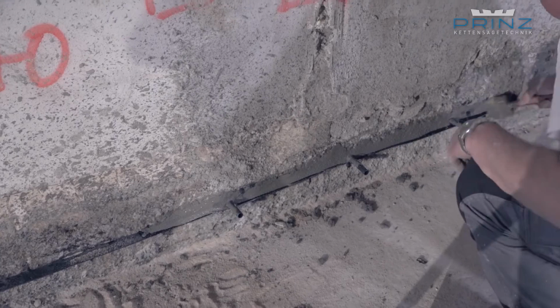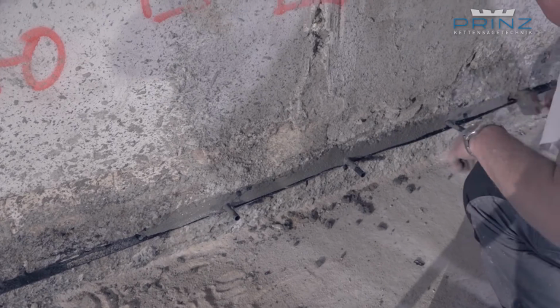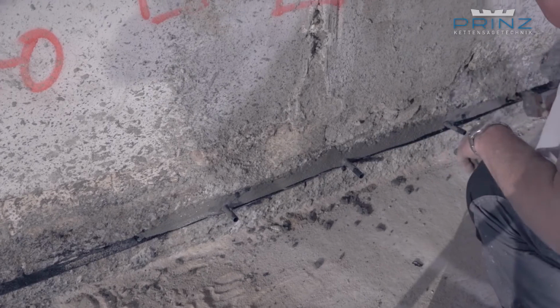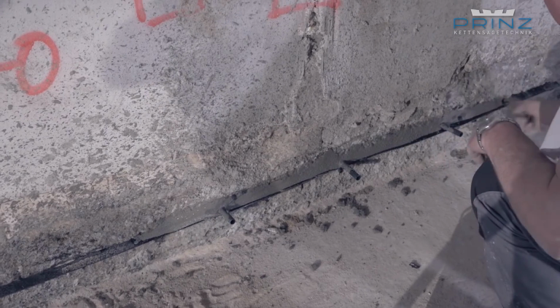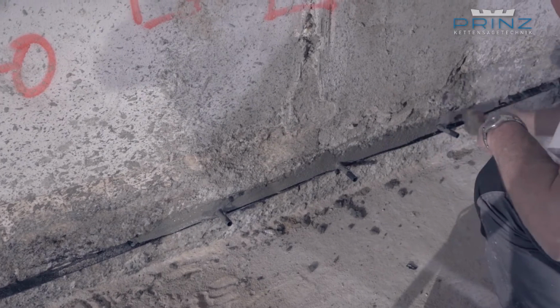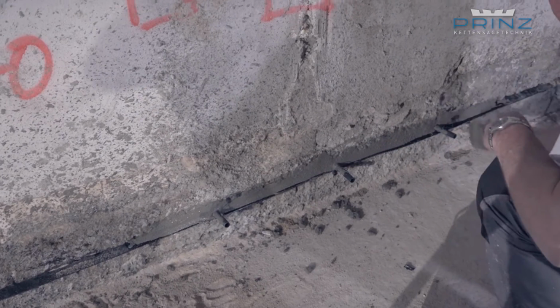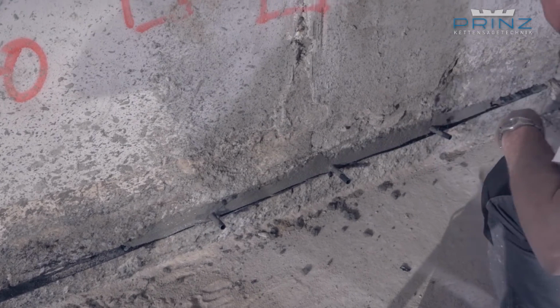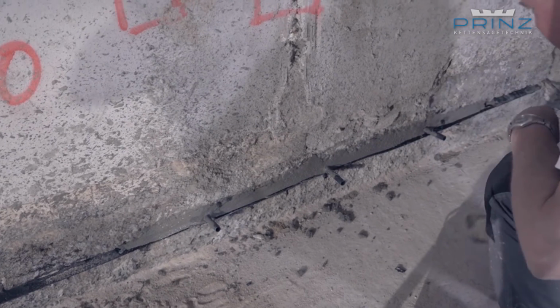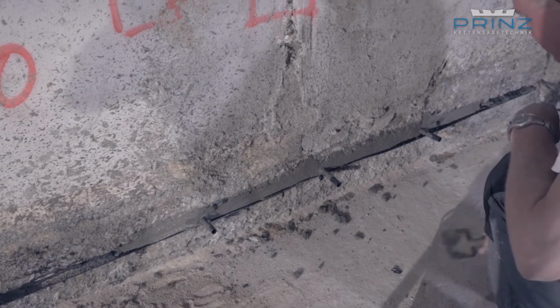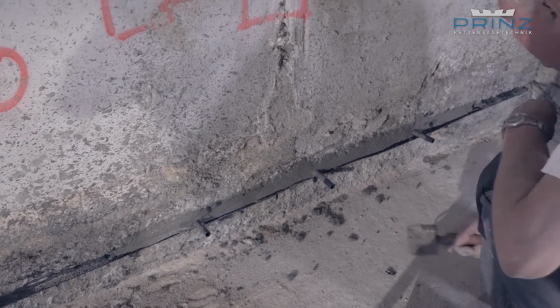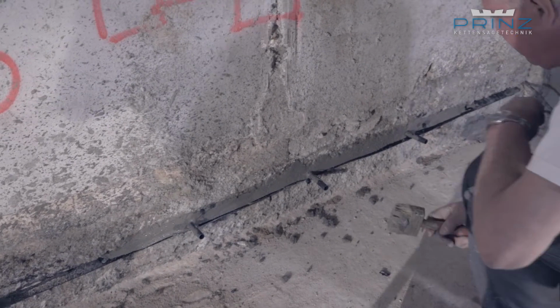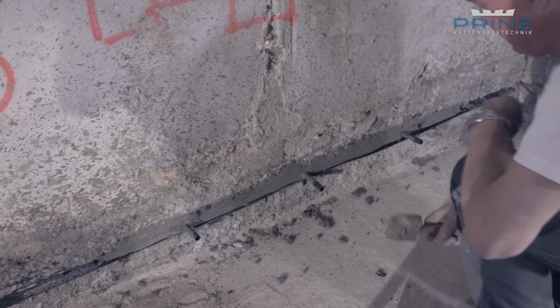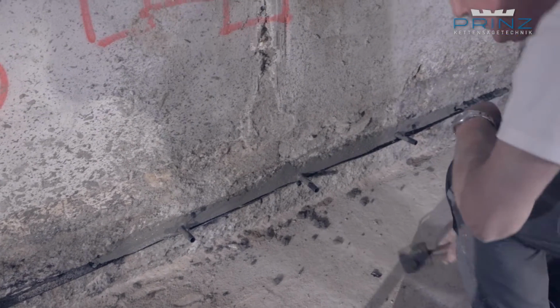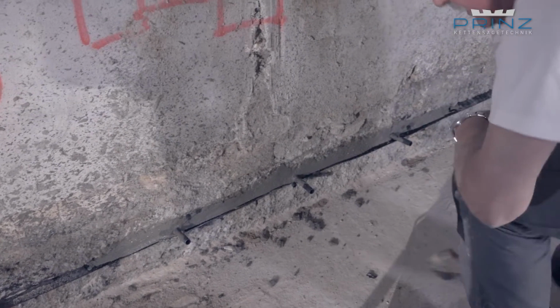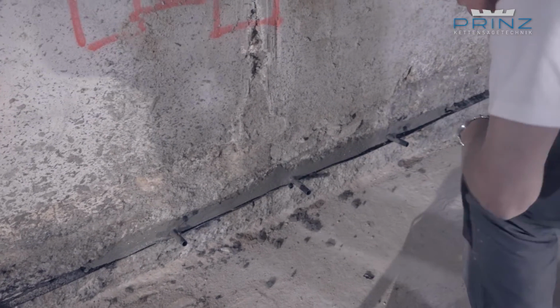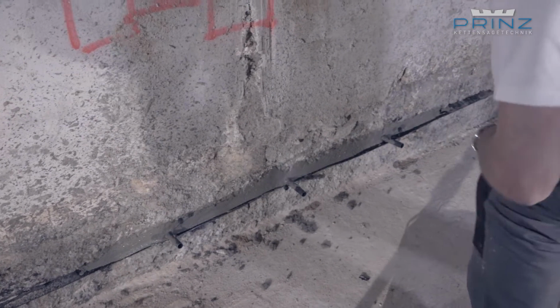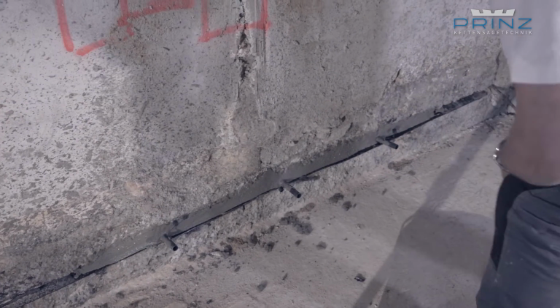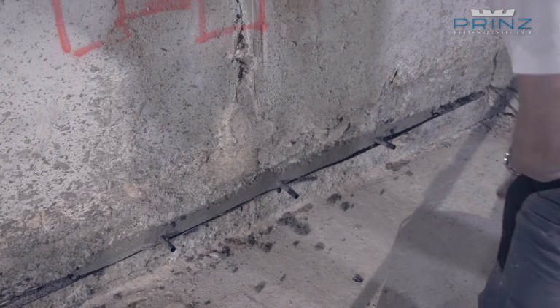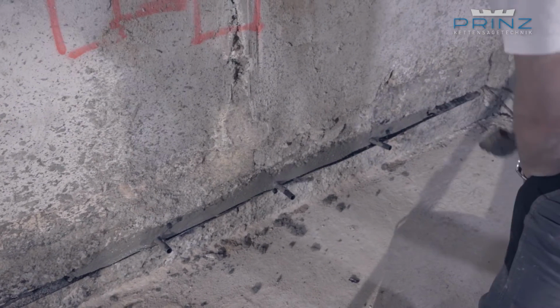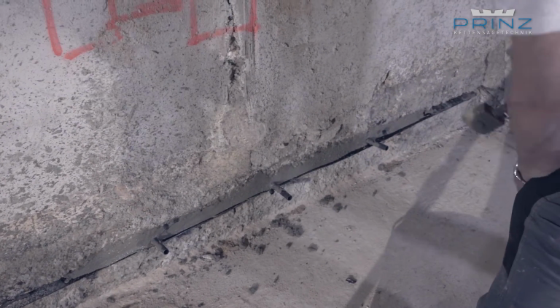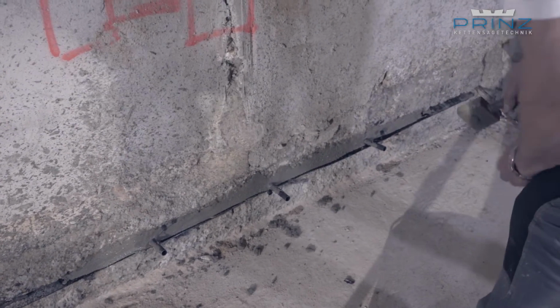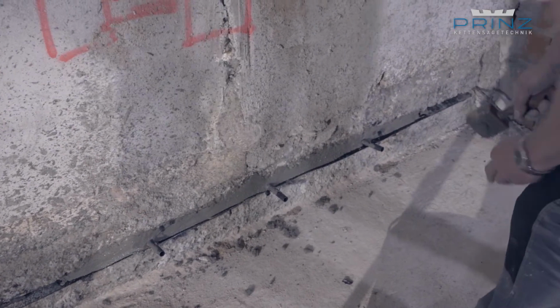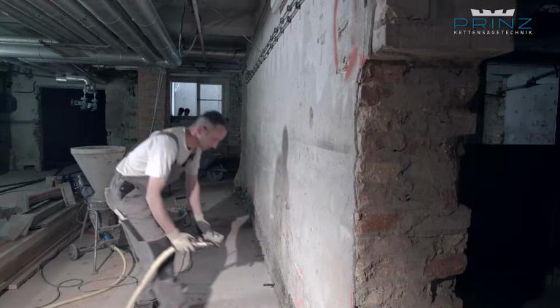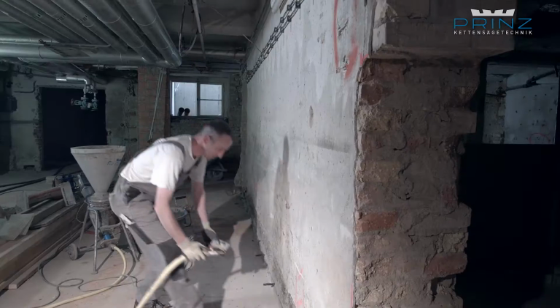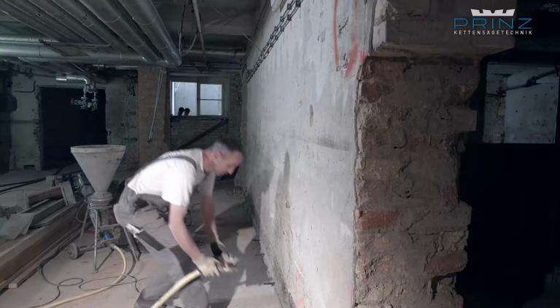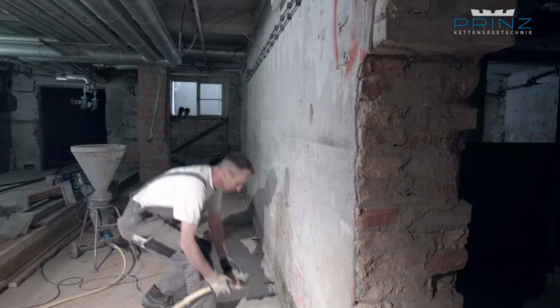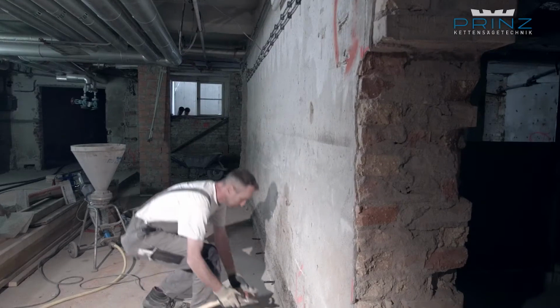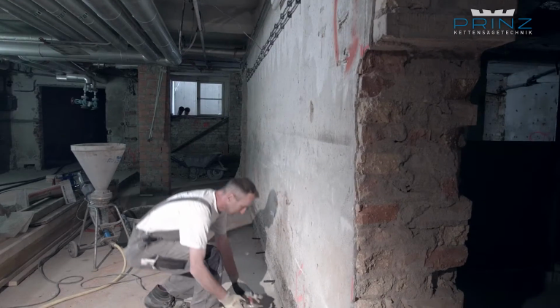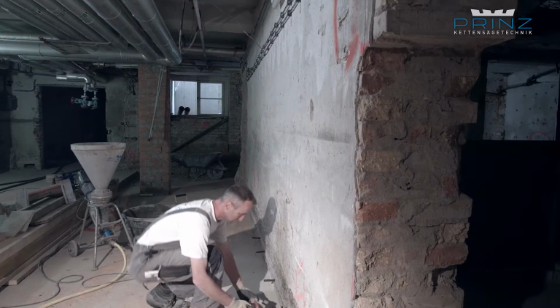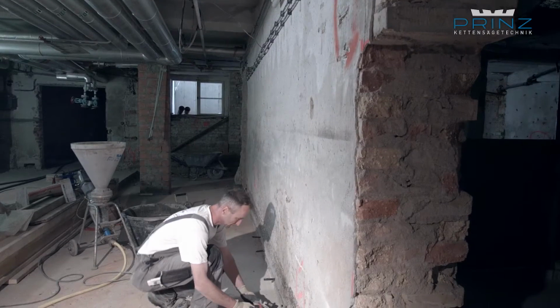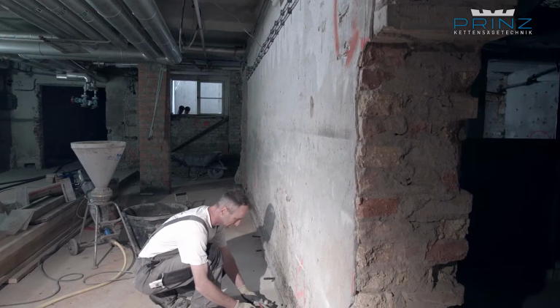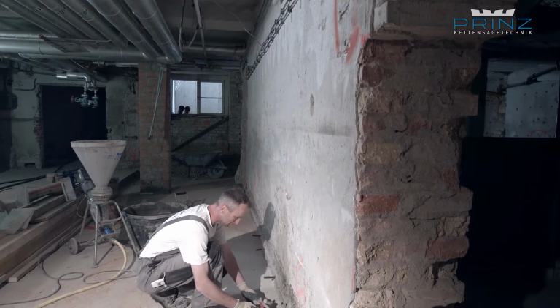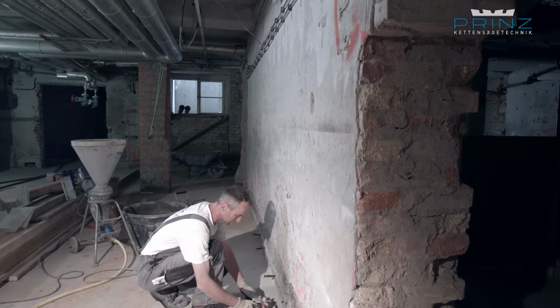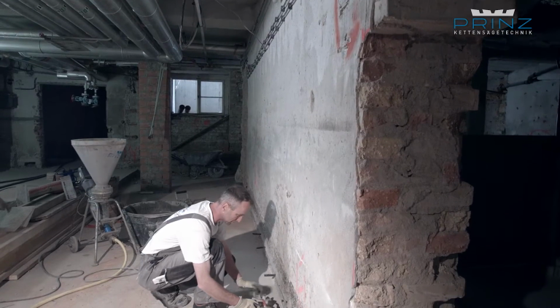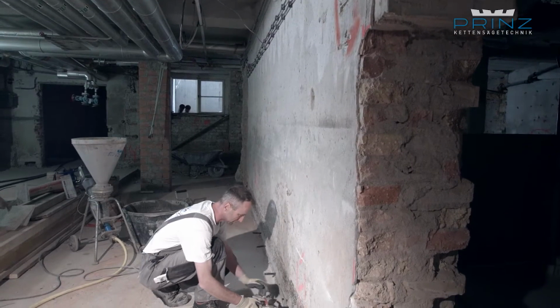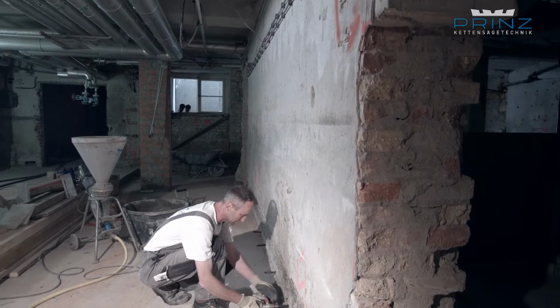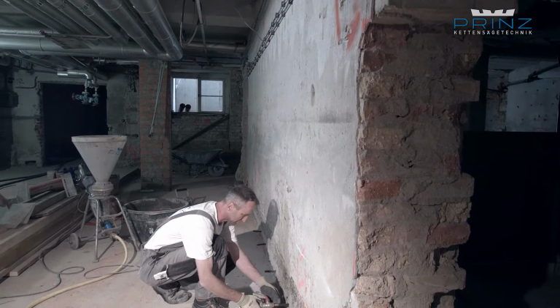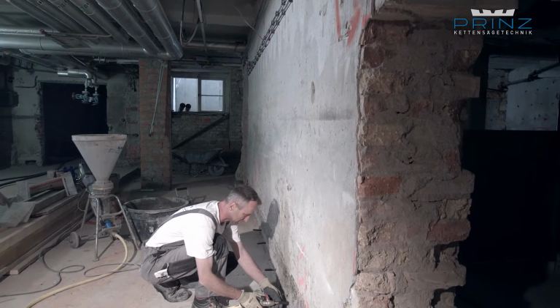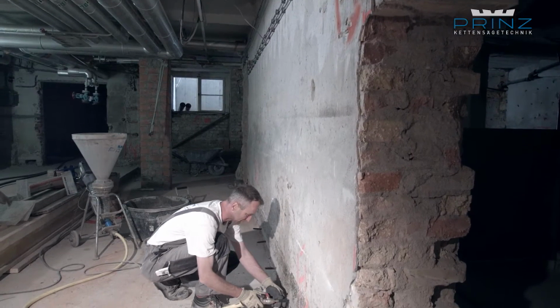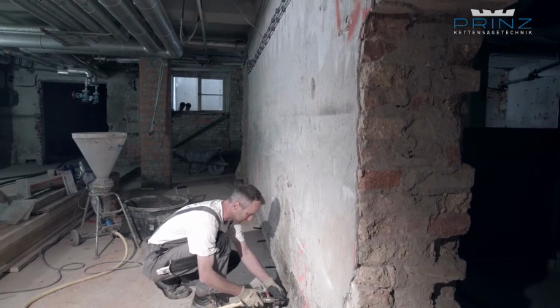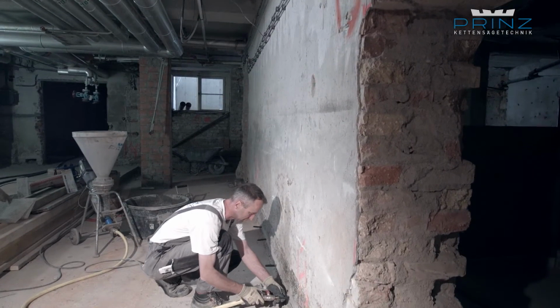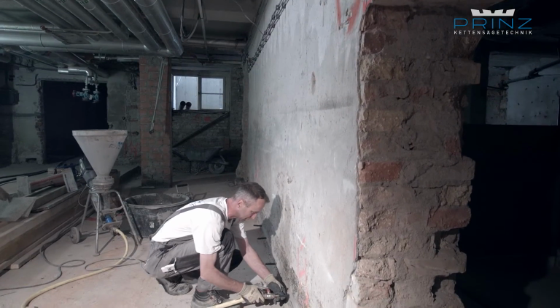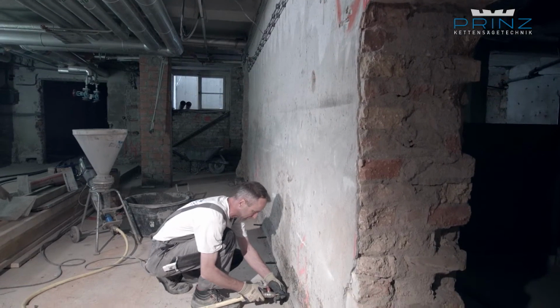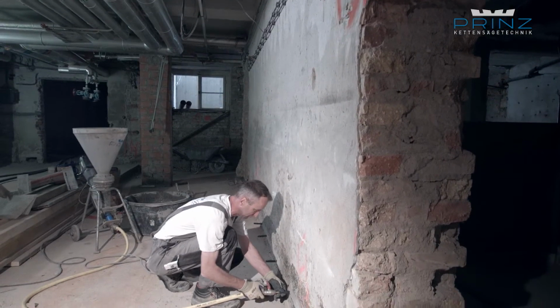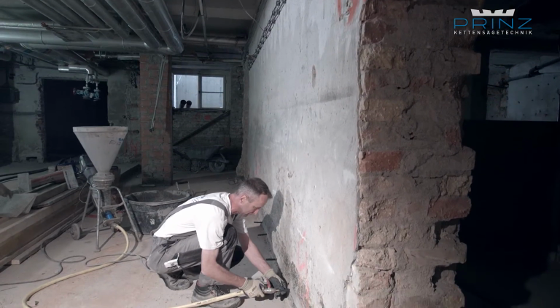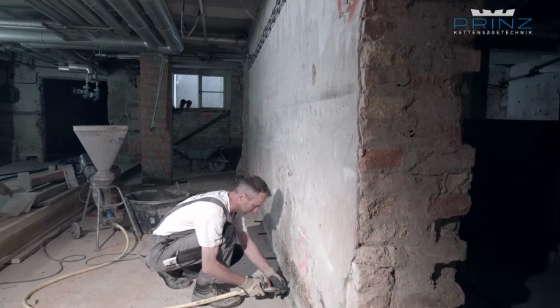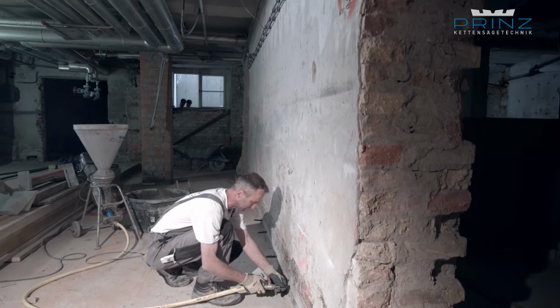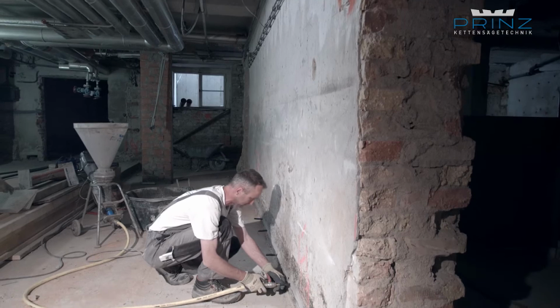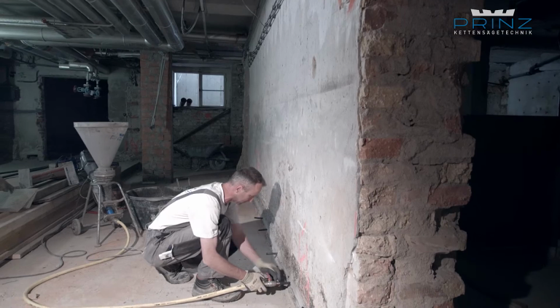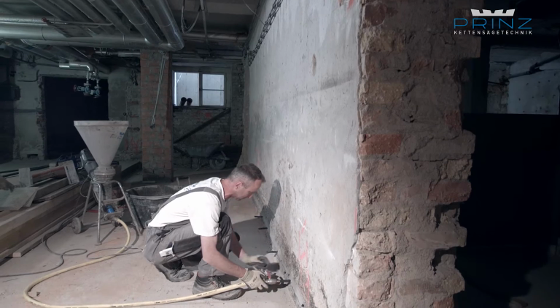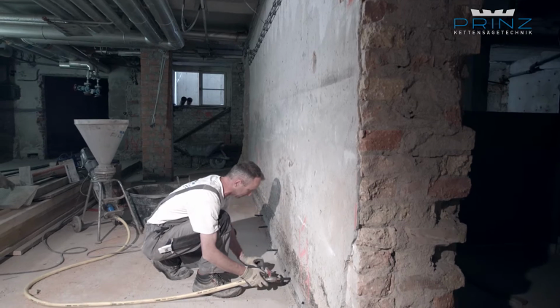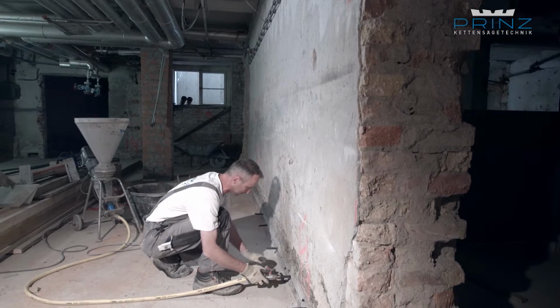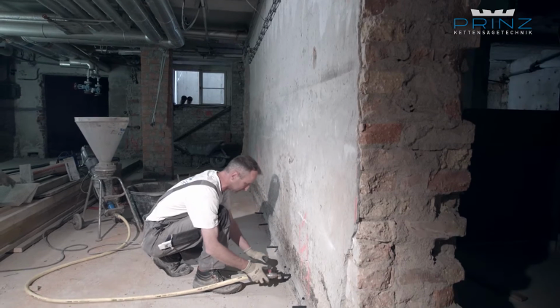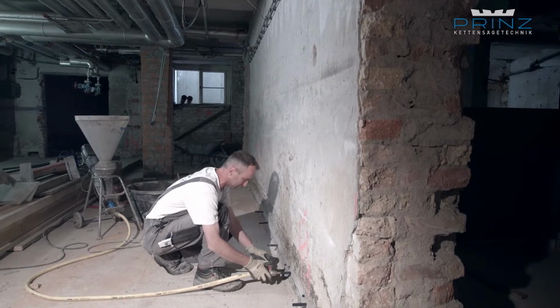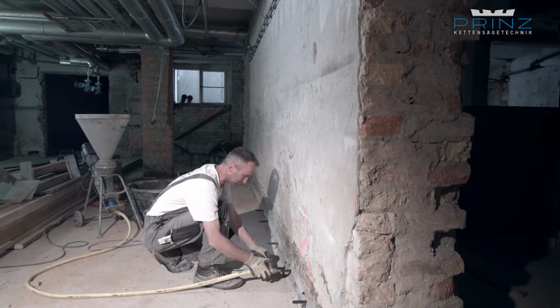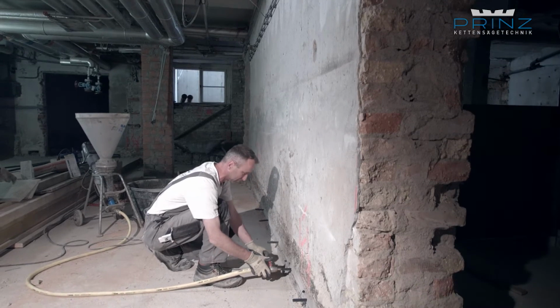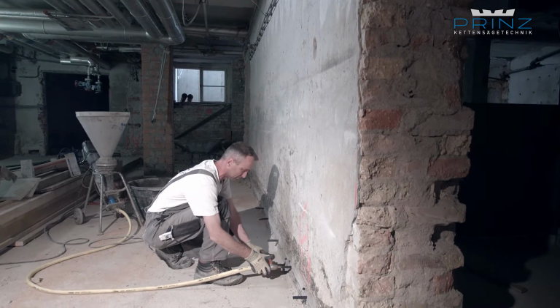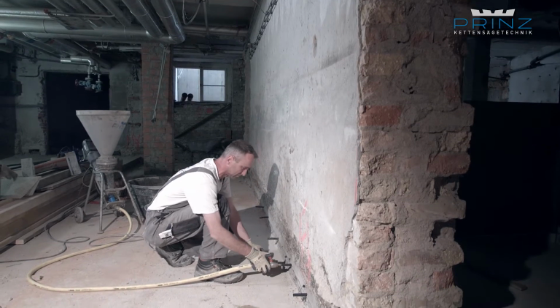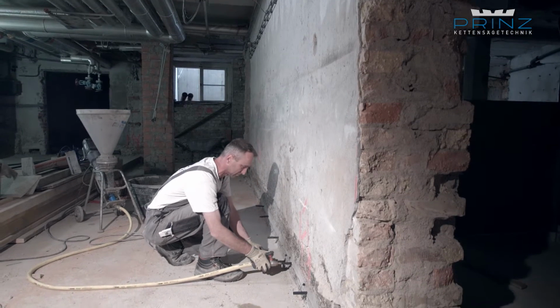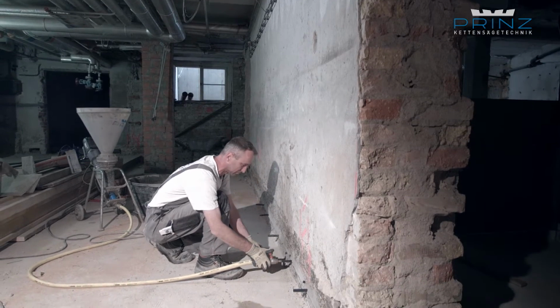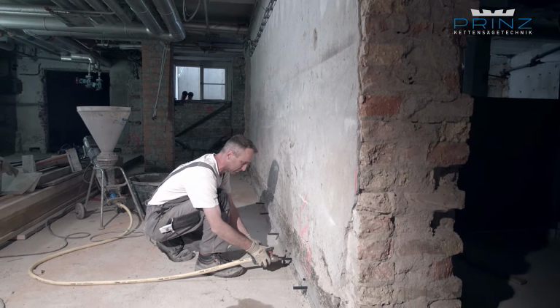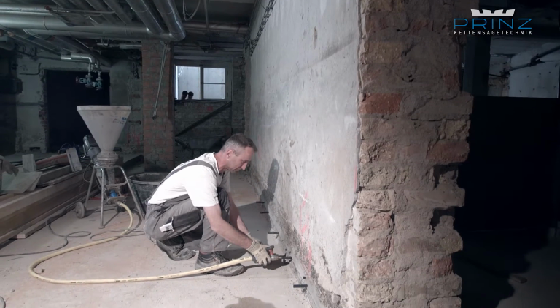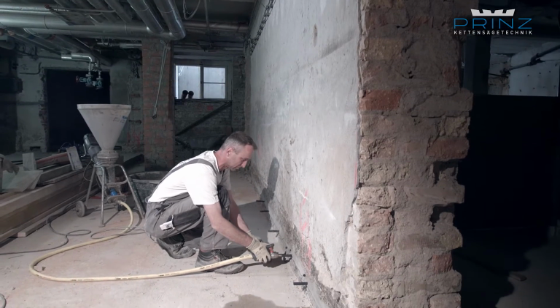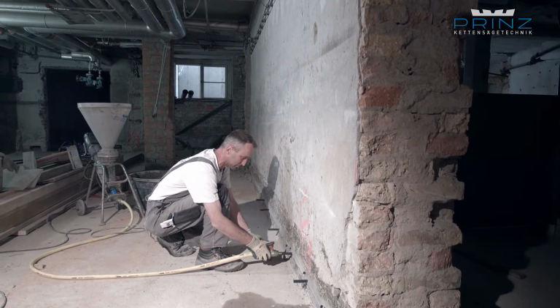Finally, the joints are mortared and remaining cavities are sealed with contraction-free hardening mortar.